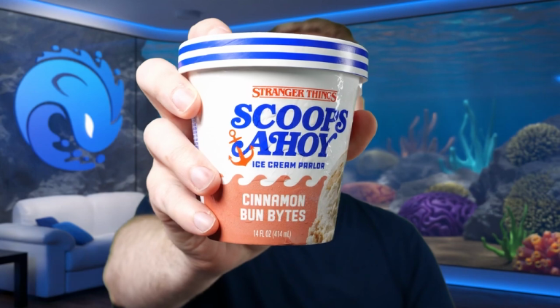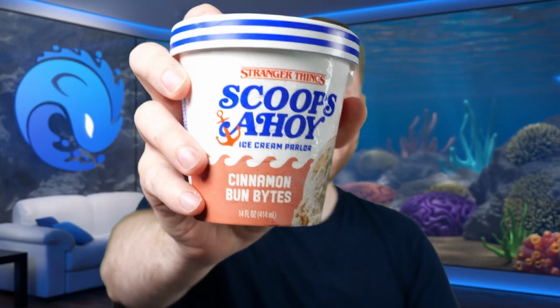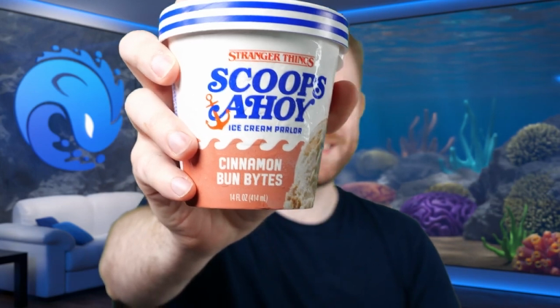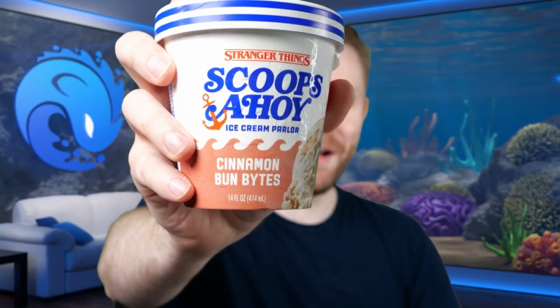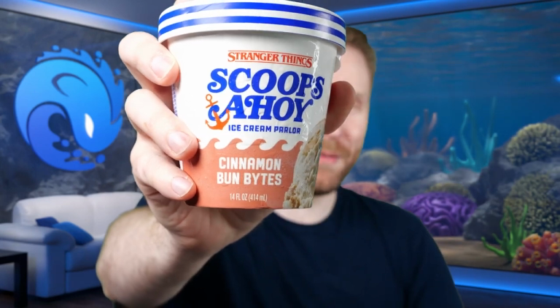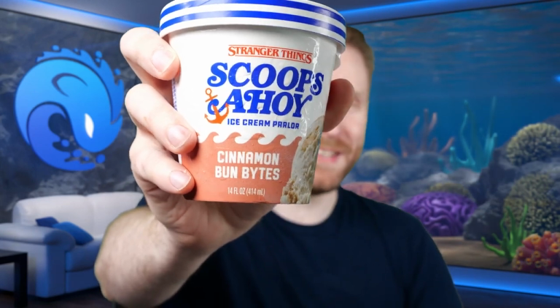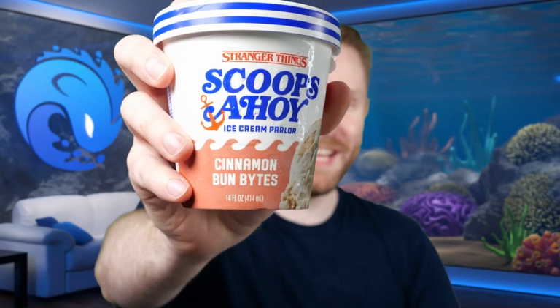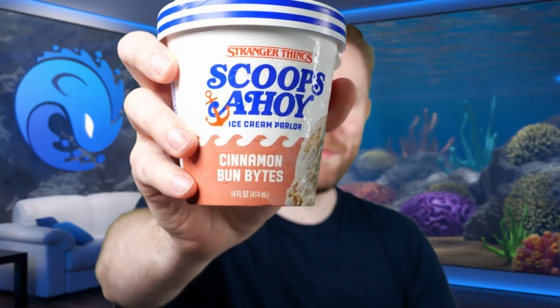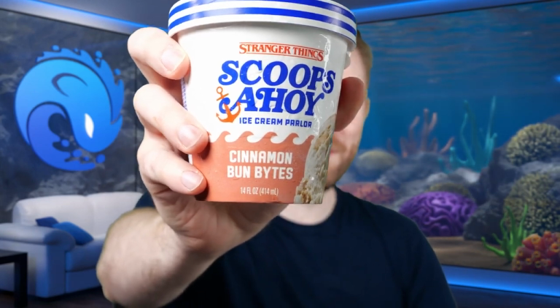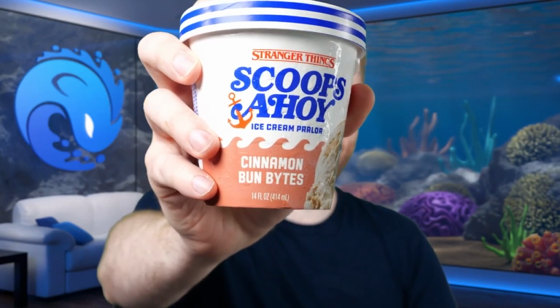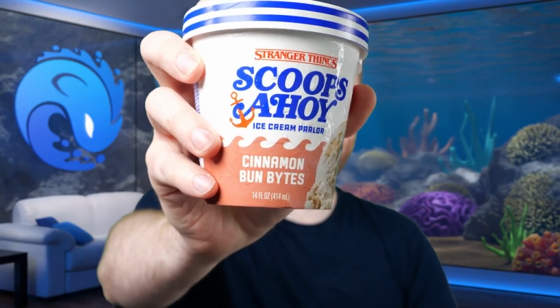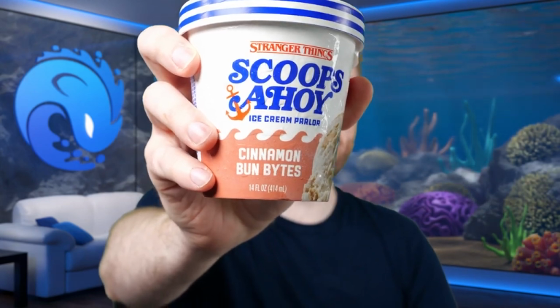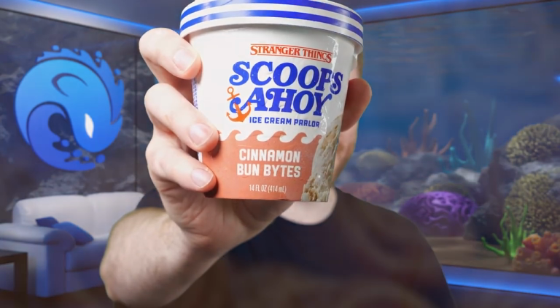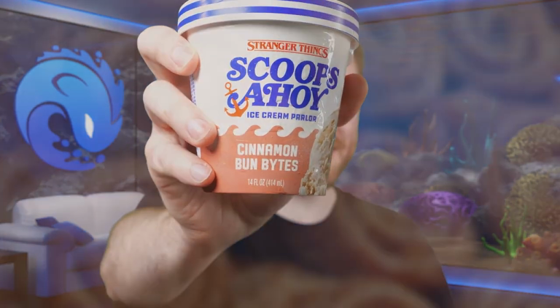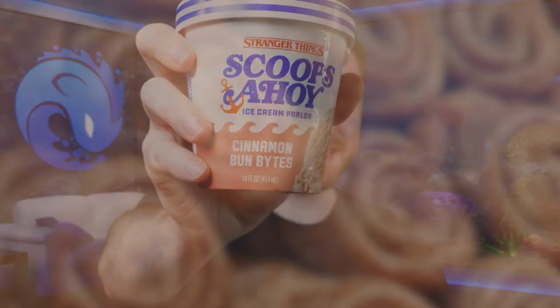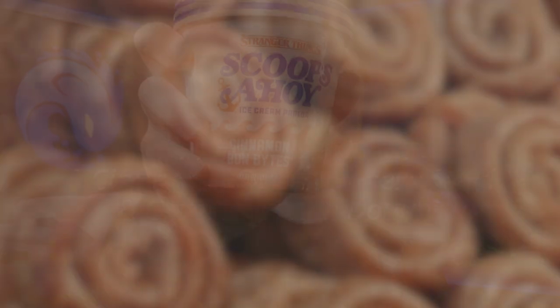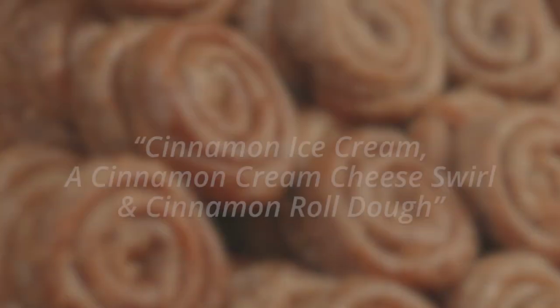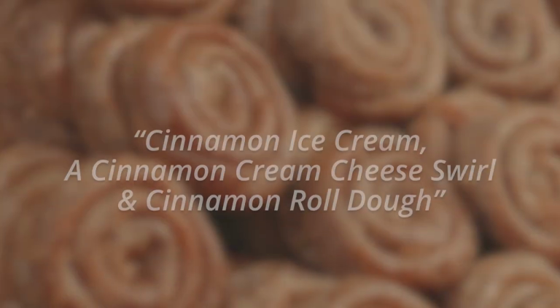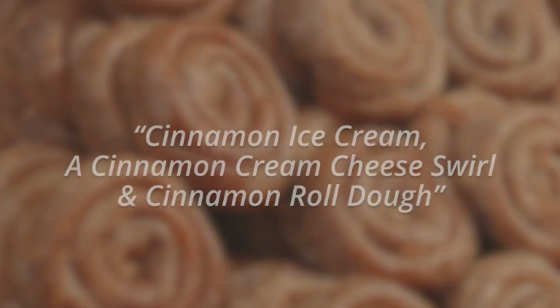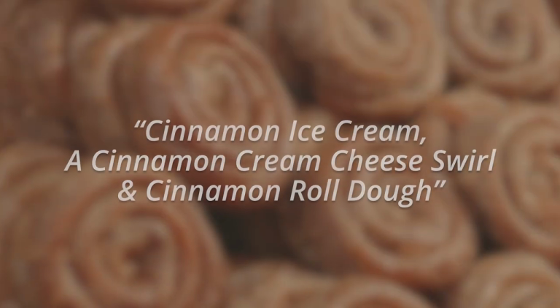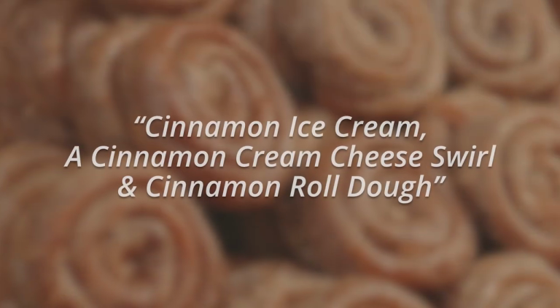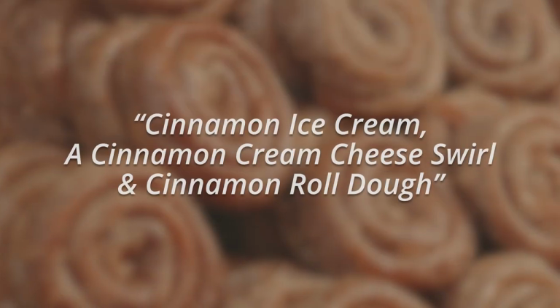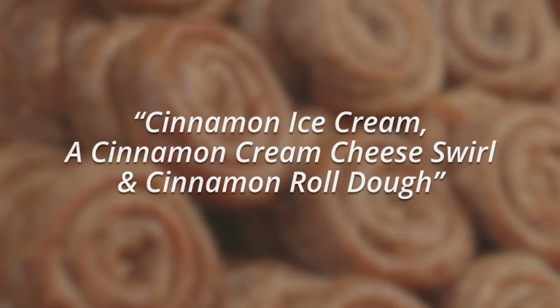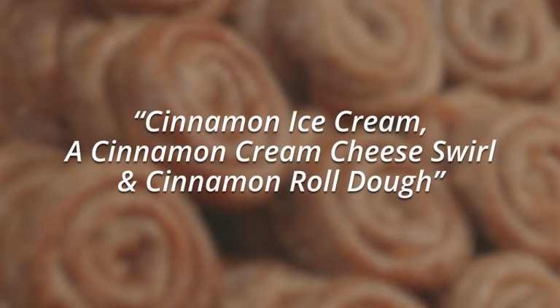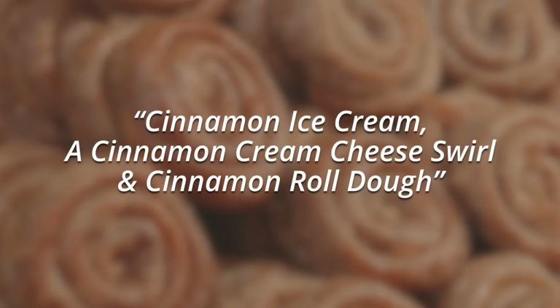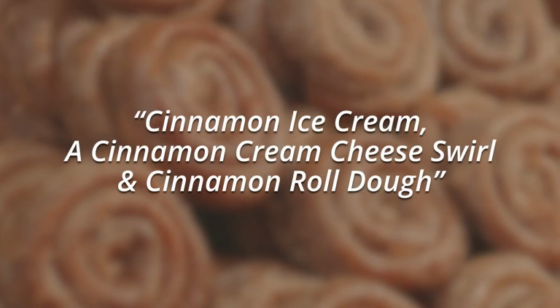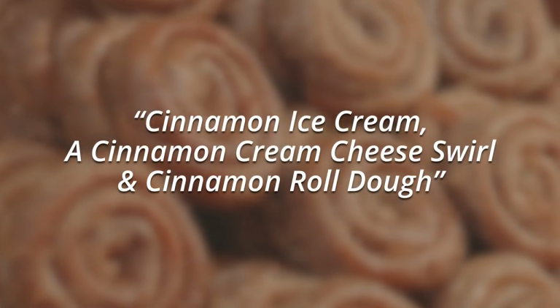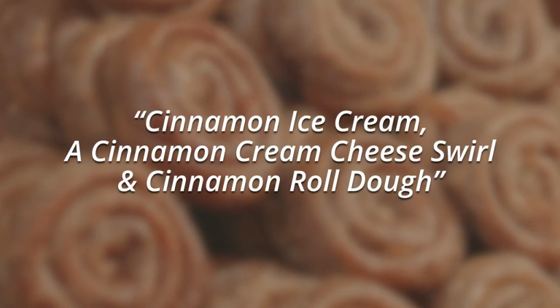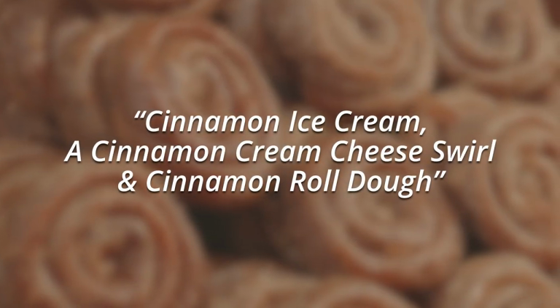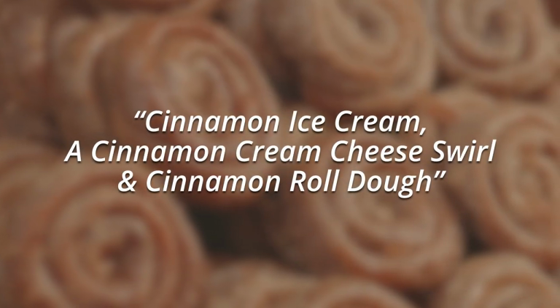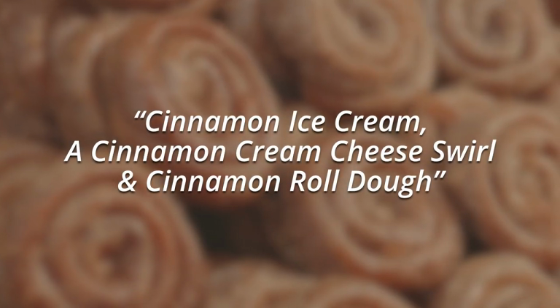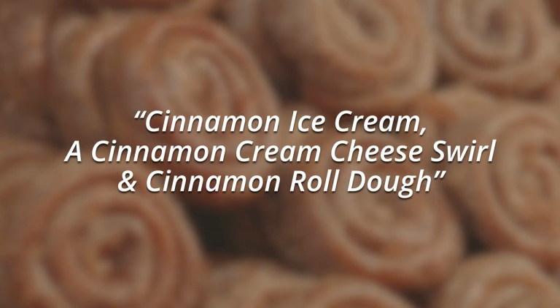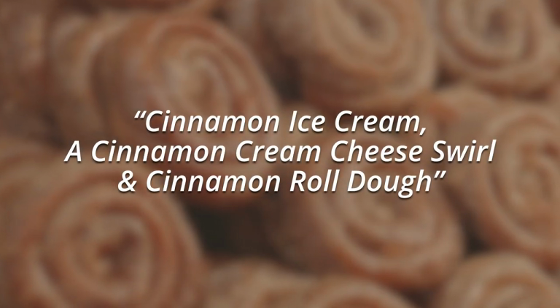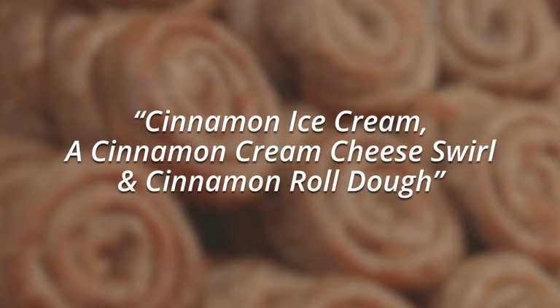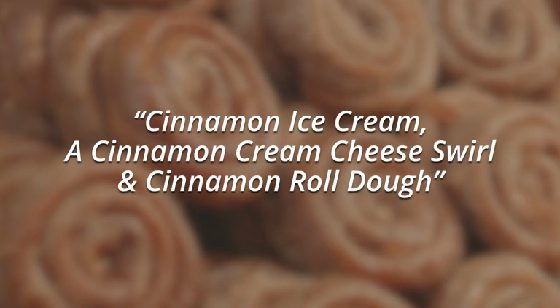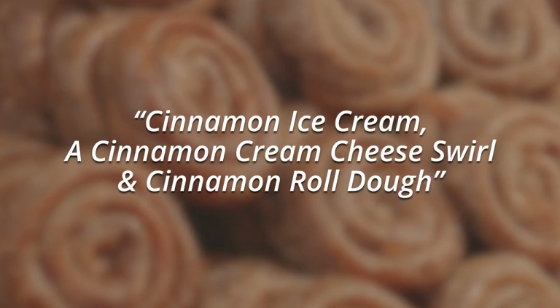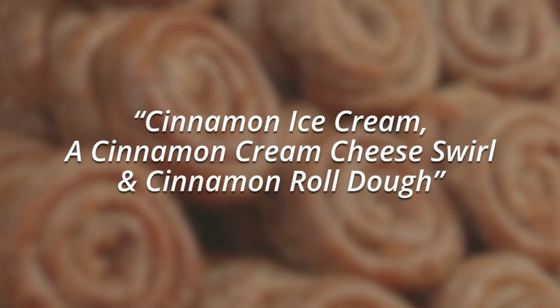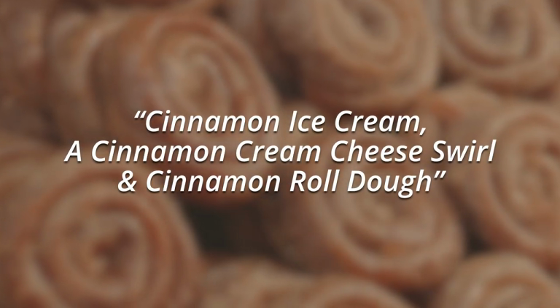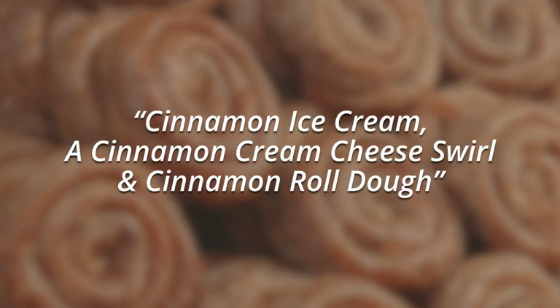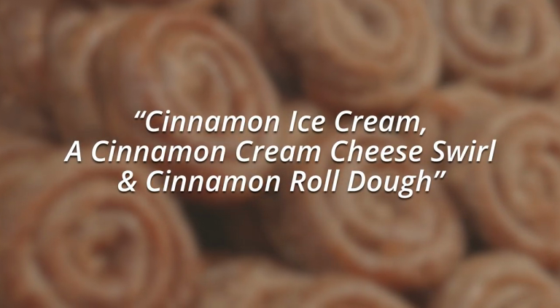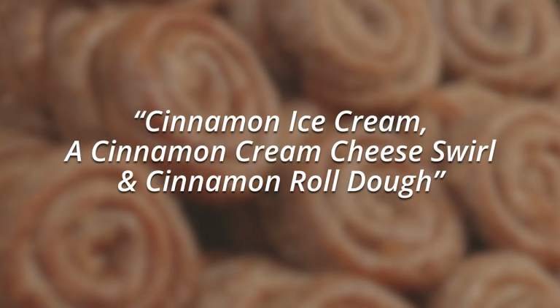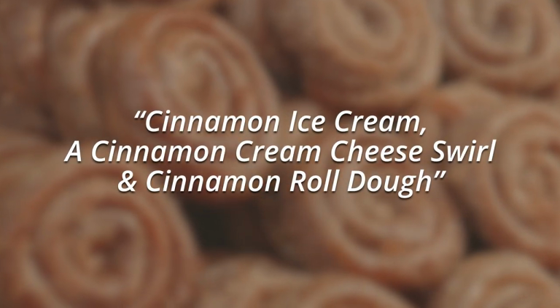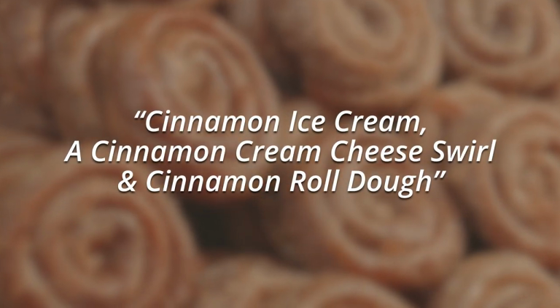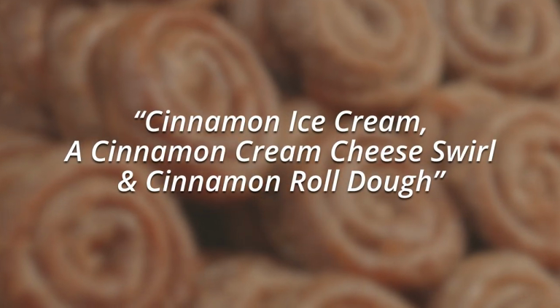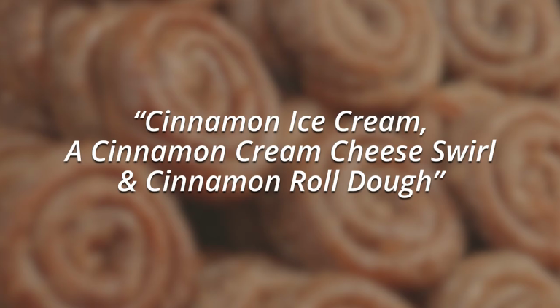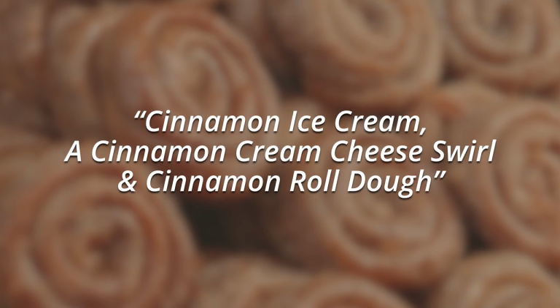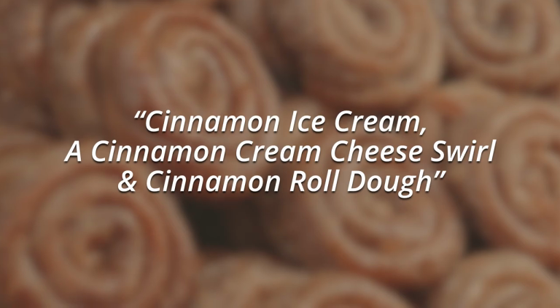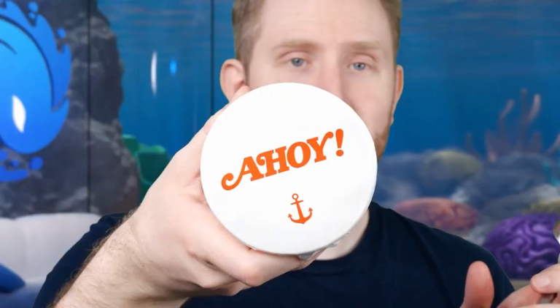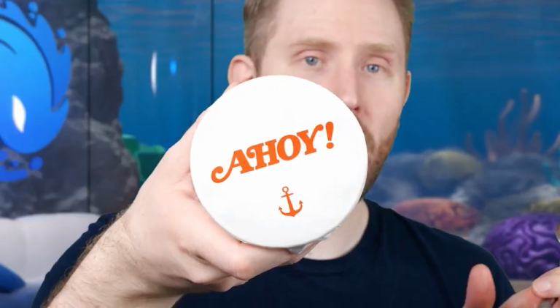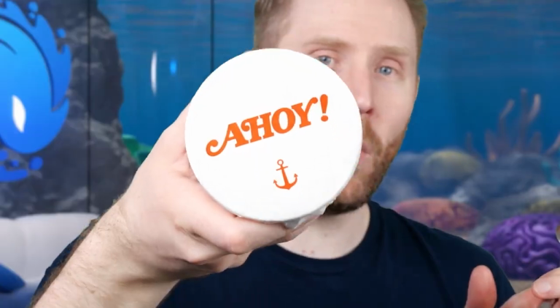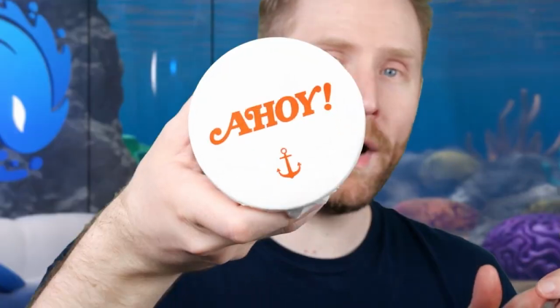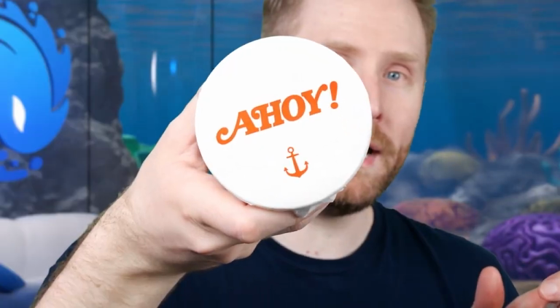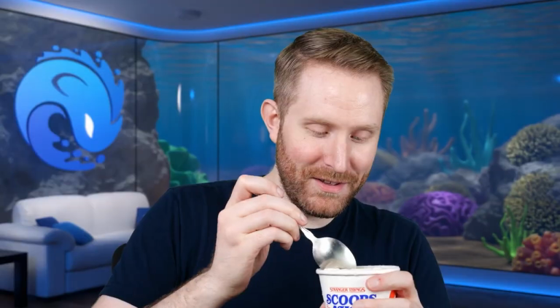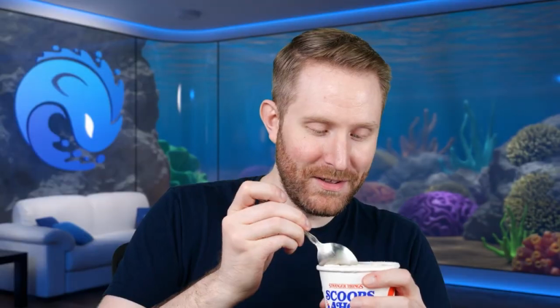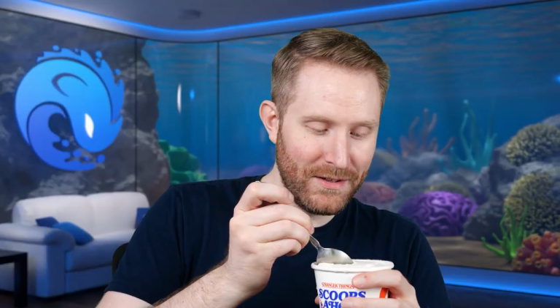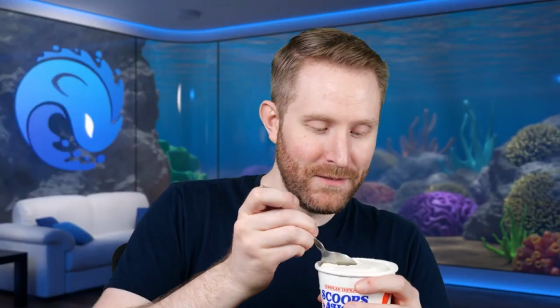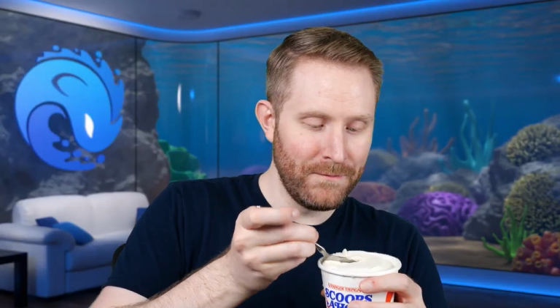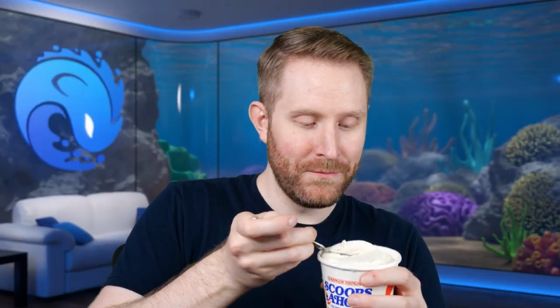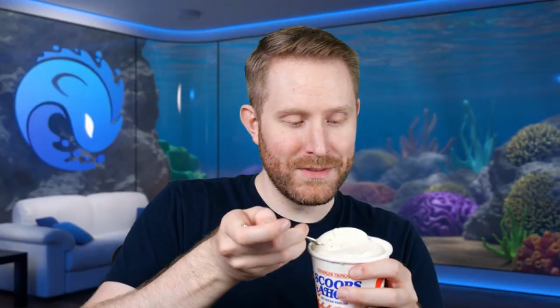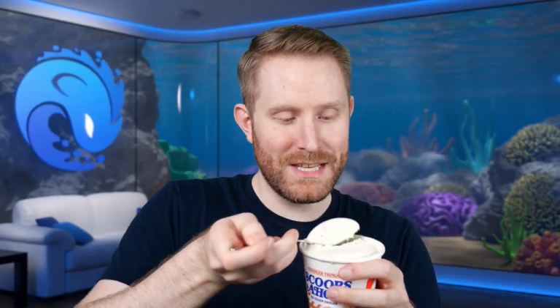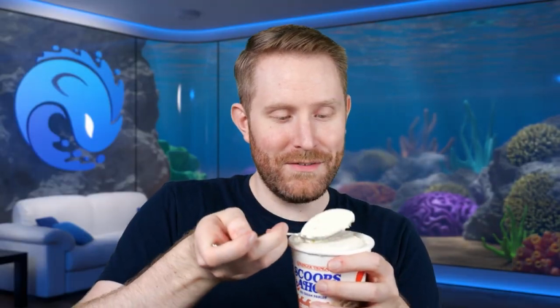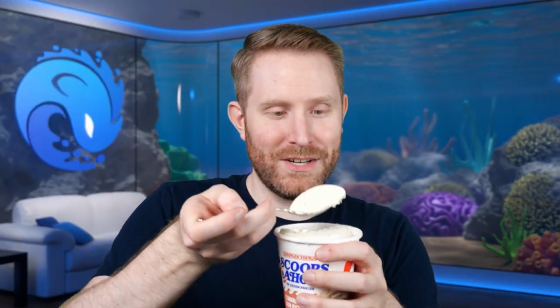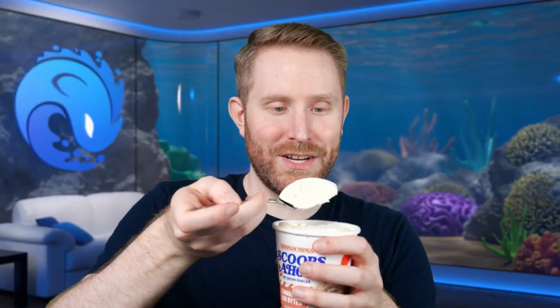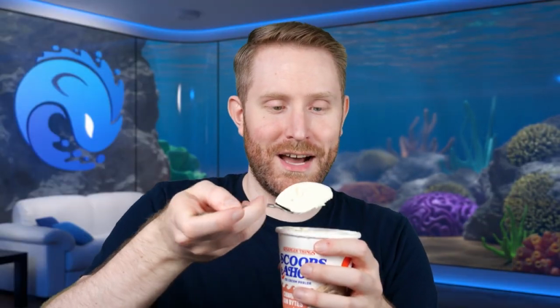Next up, Cinnamon Bun Bites. Cinnamon ice cream, a cinnamon cream cheese swirl, and cinnamon rolled dough. Ahoy! Let's give it a shot.